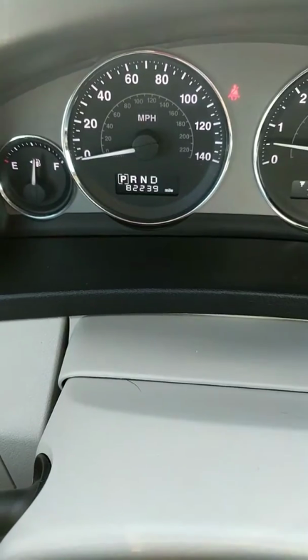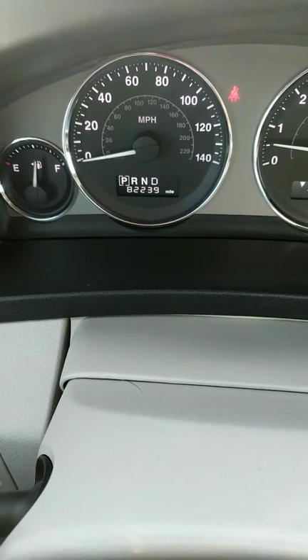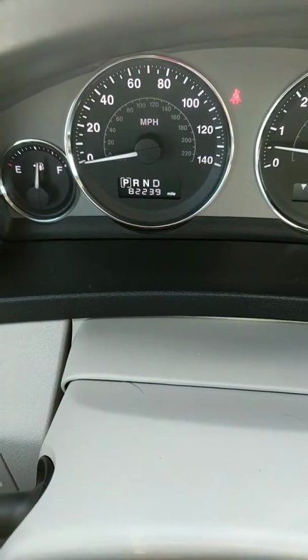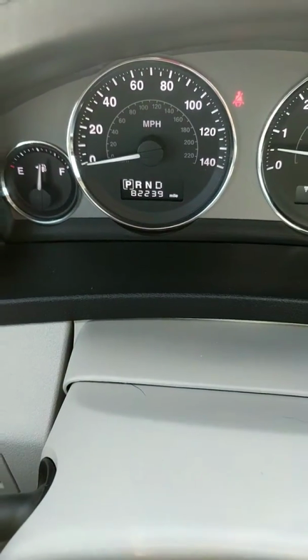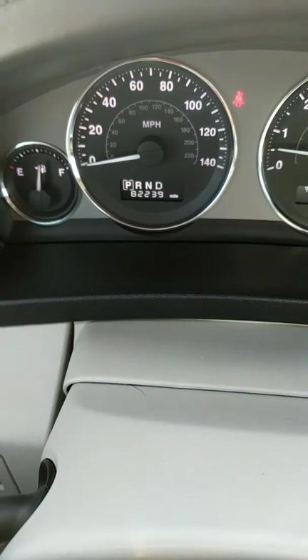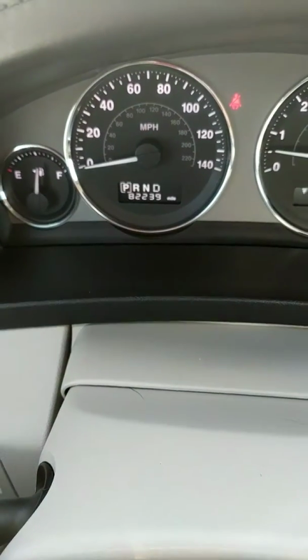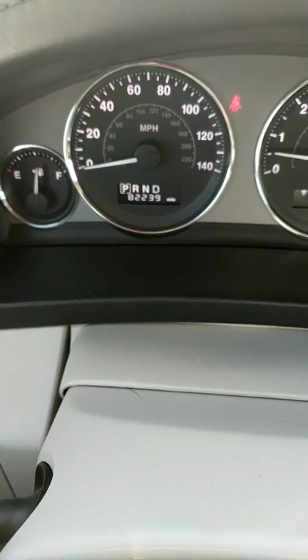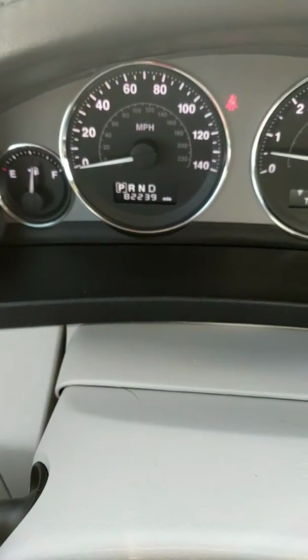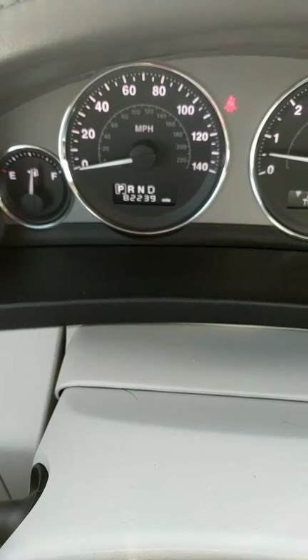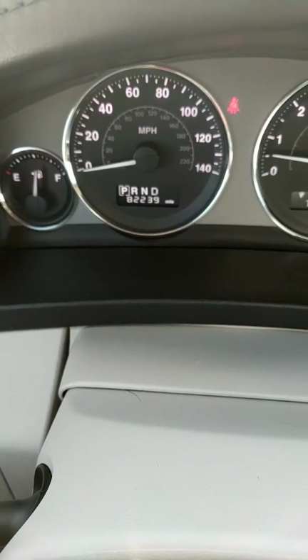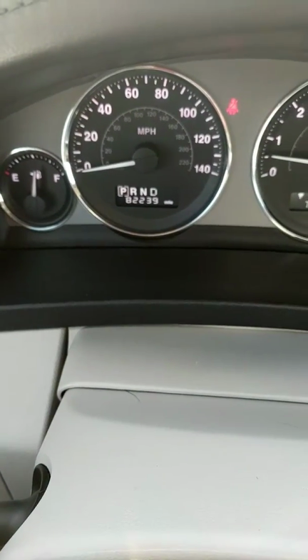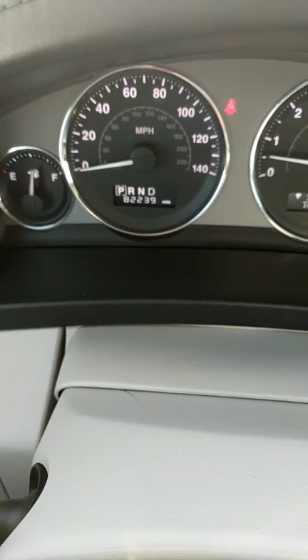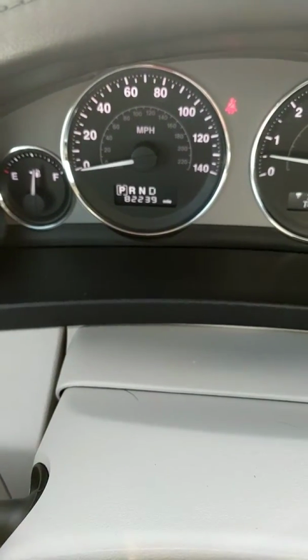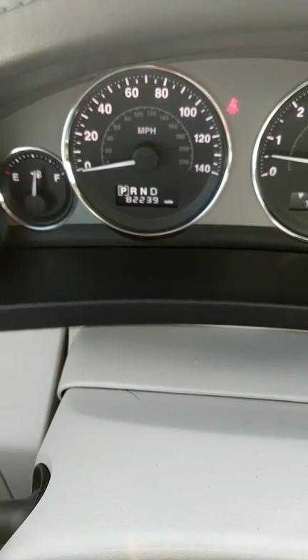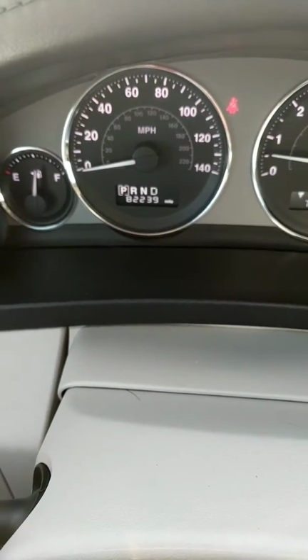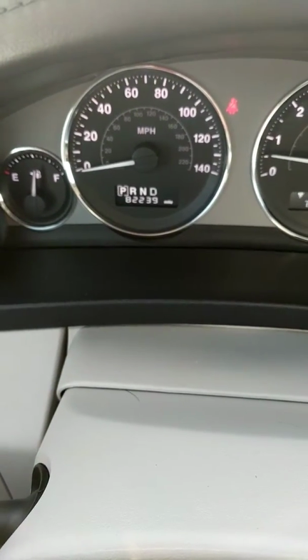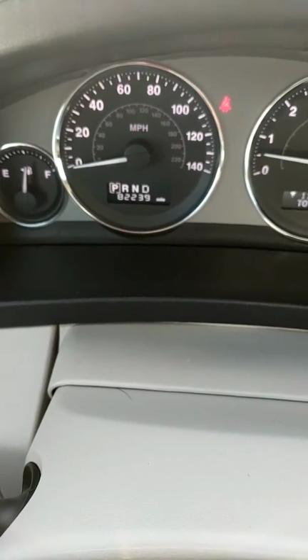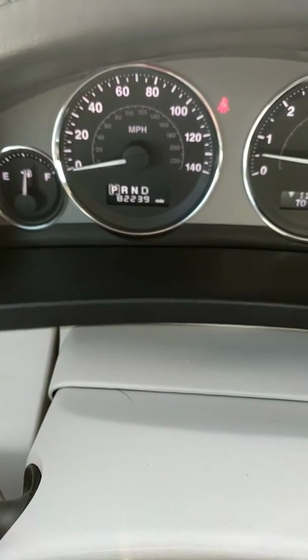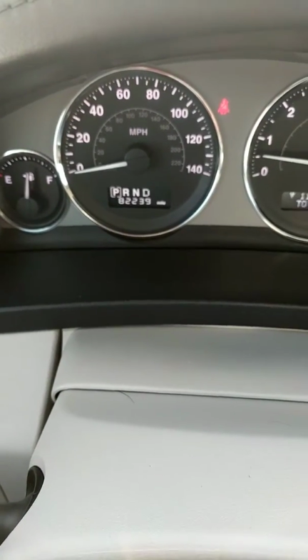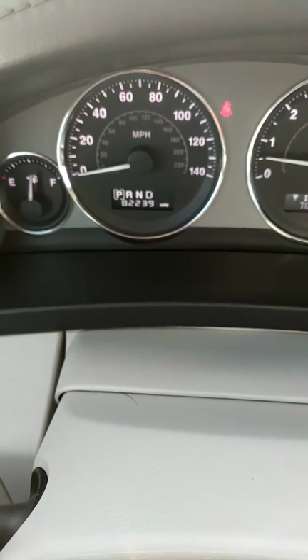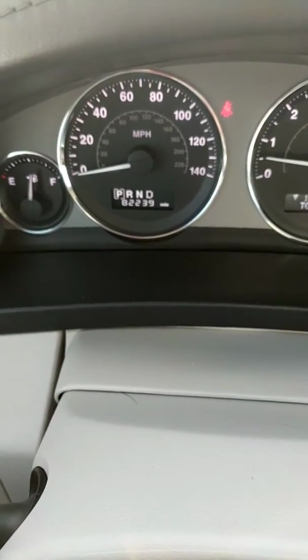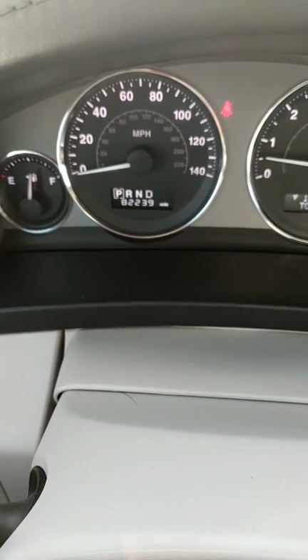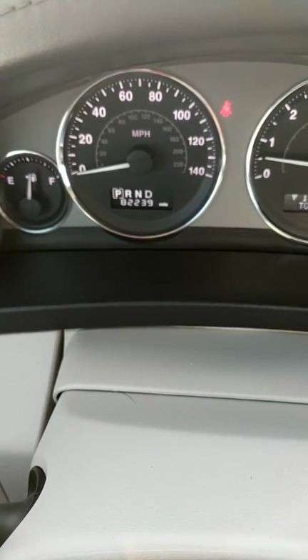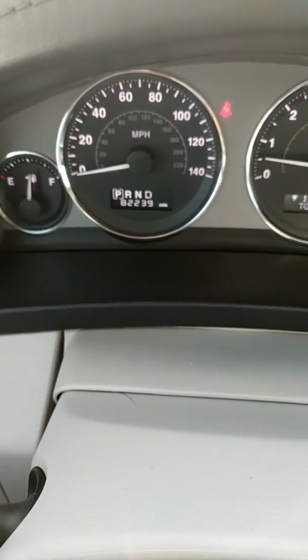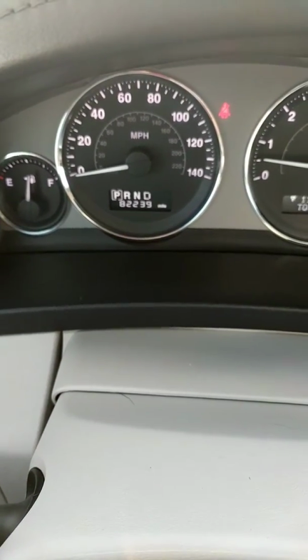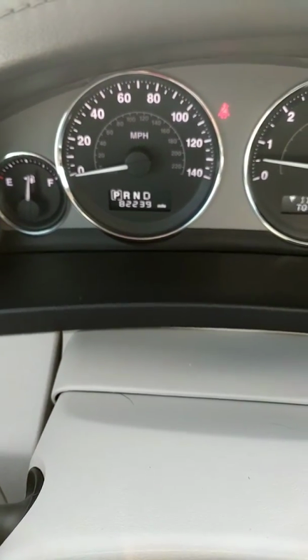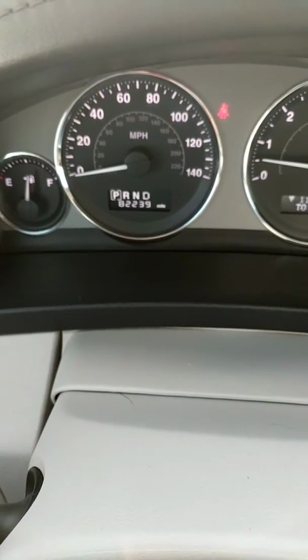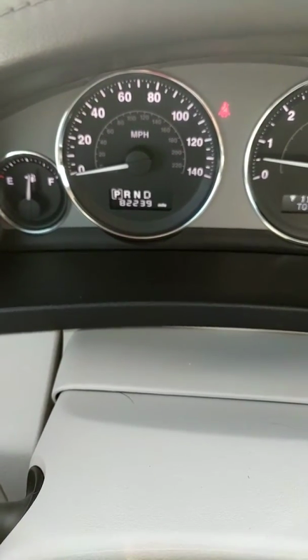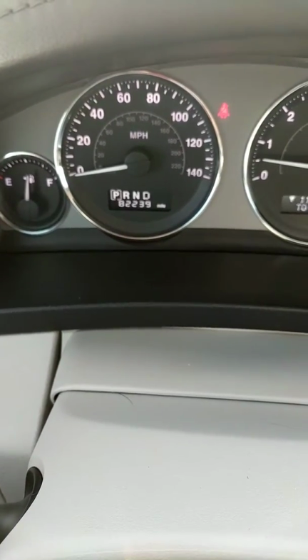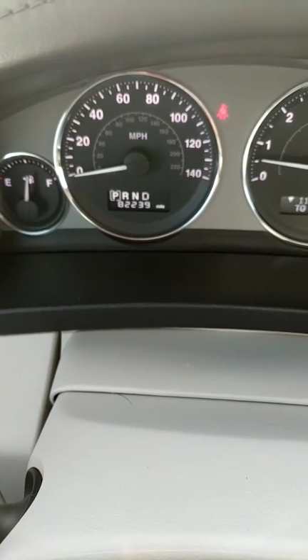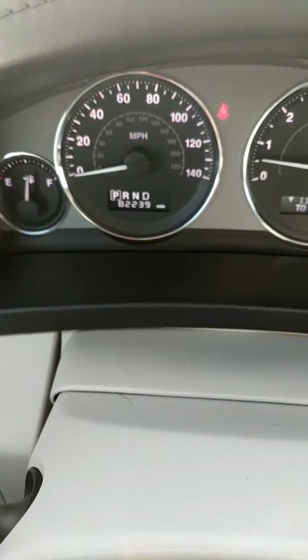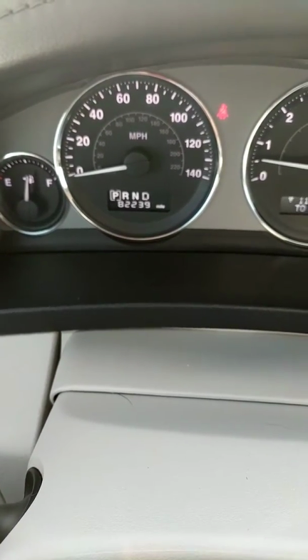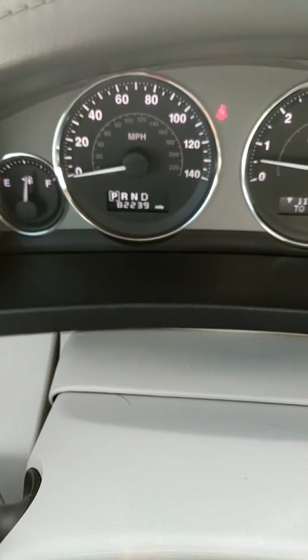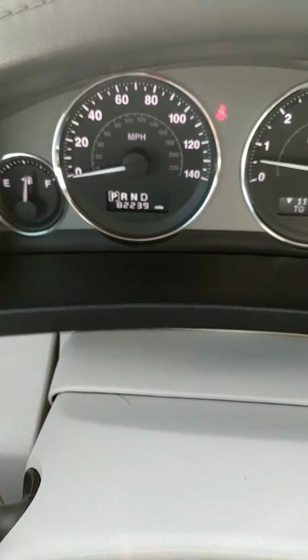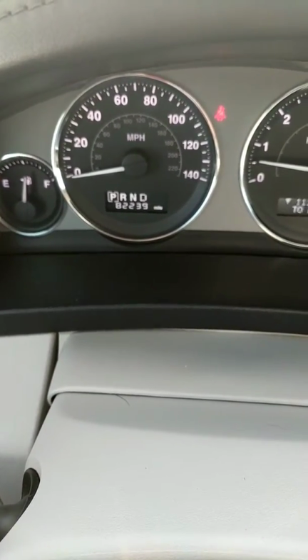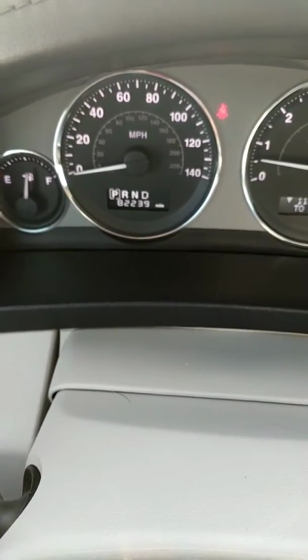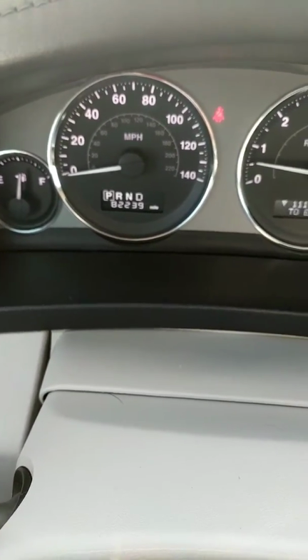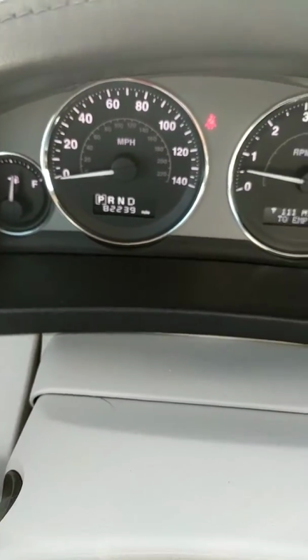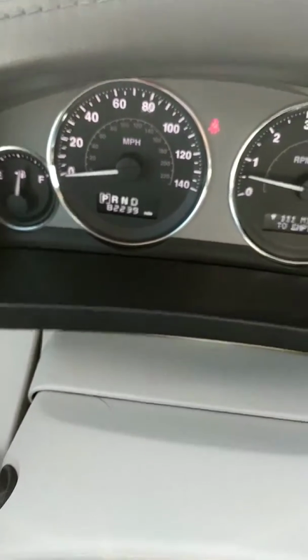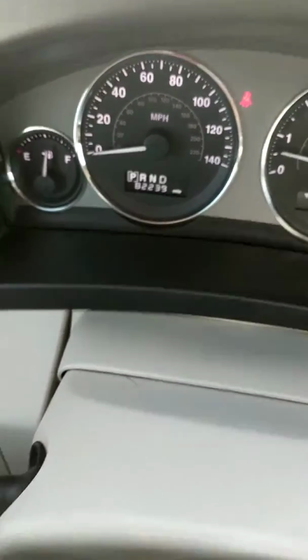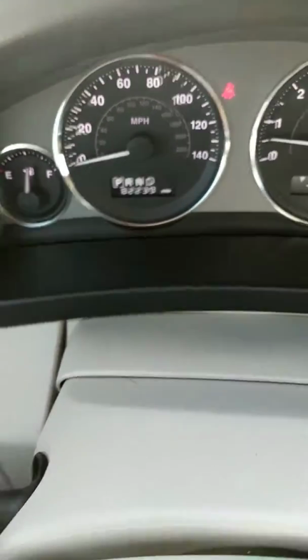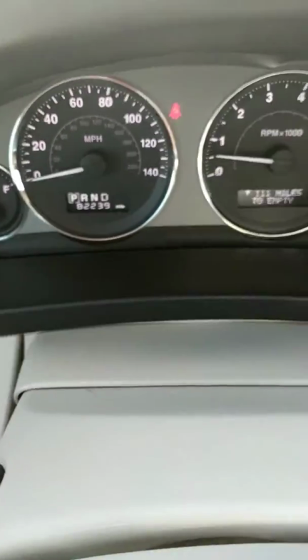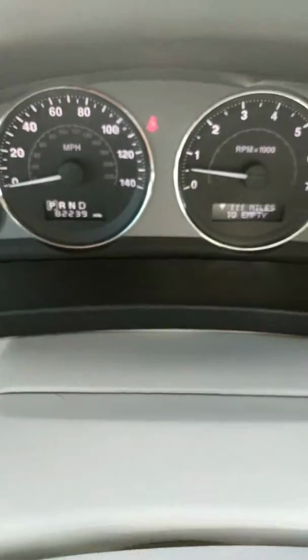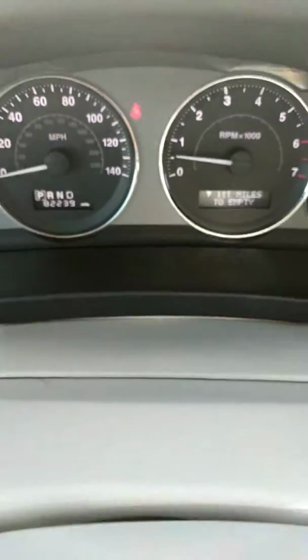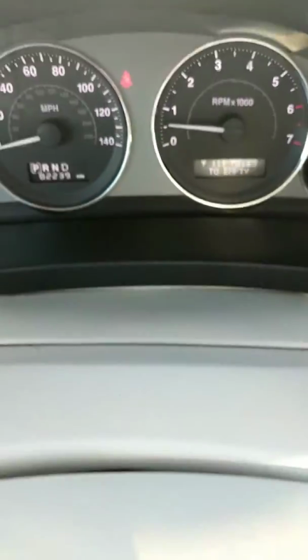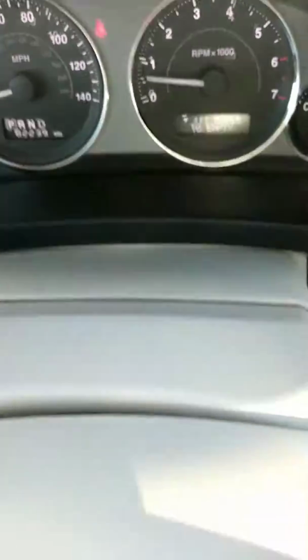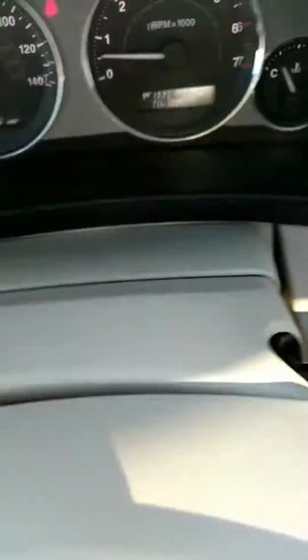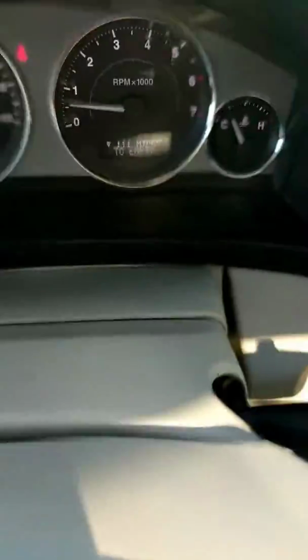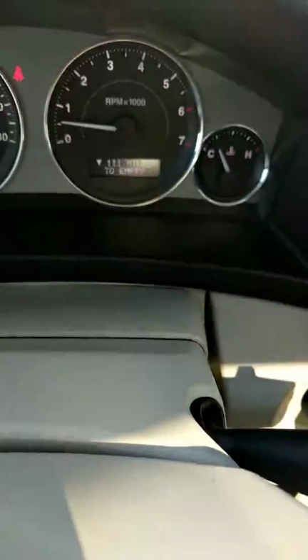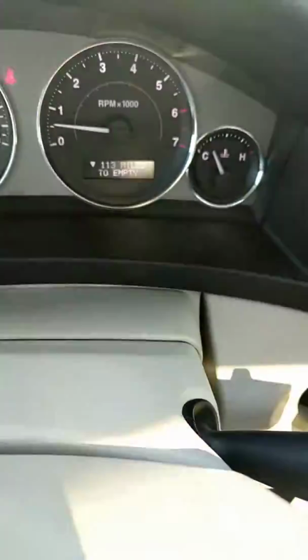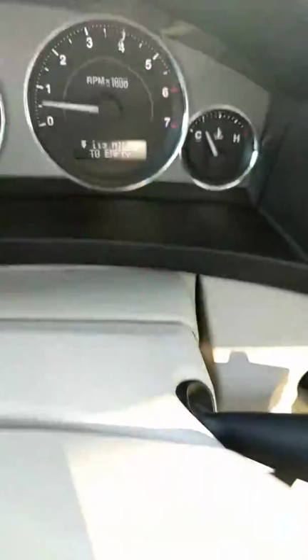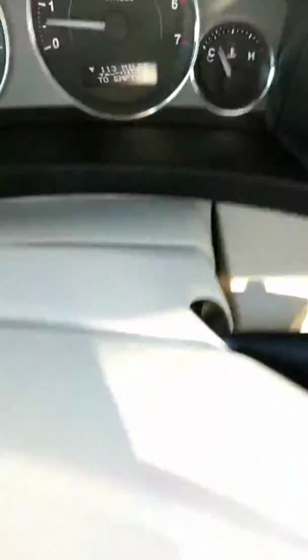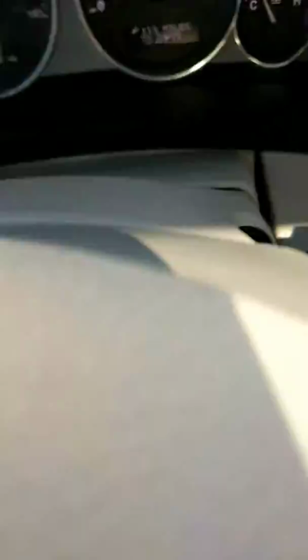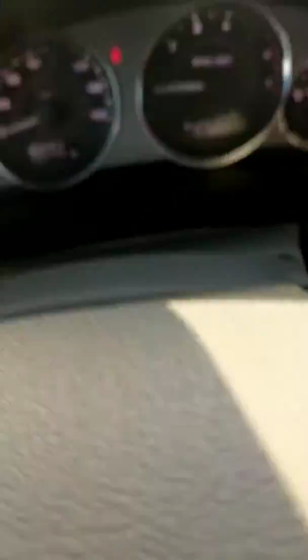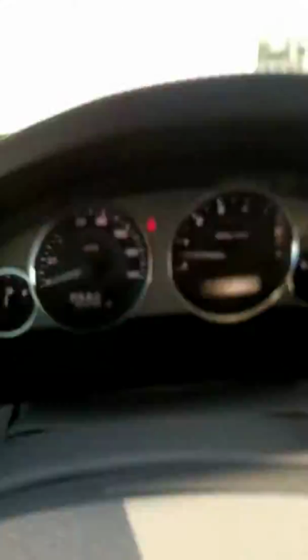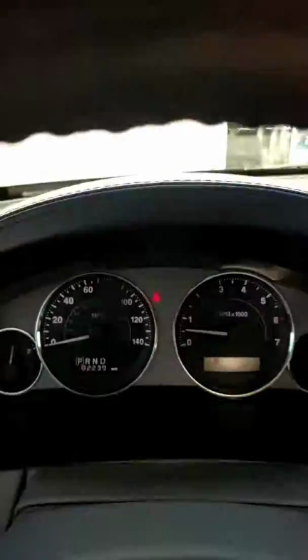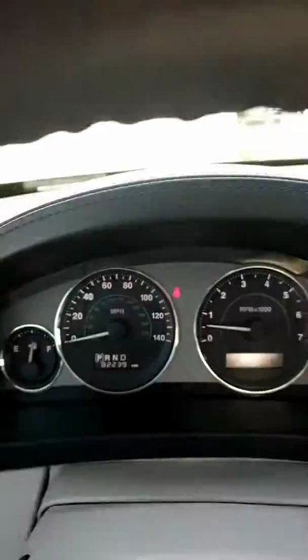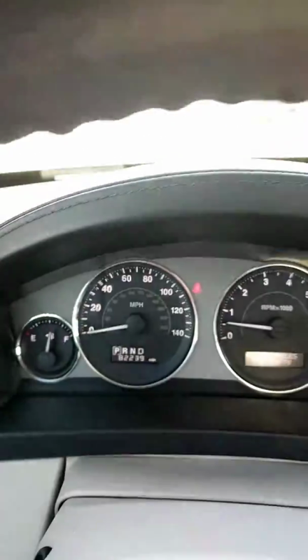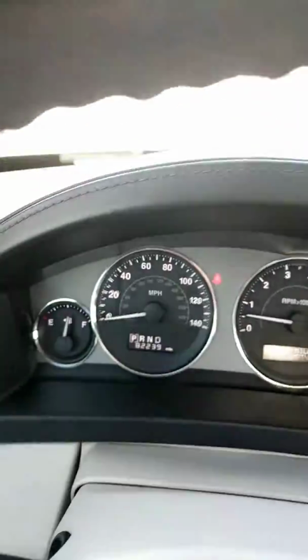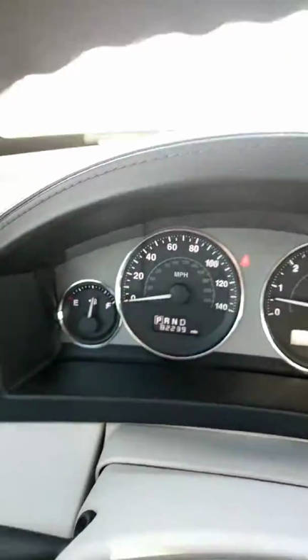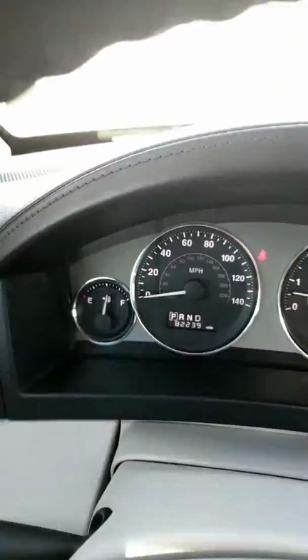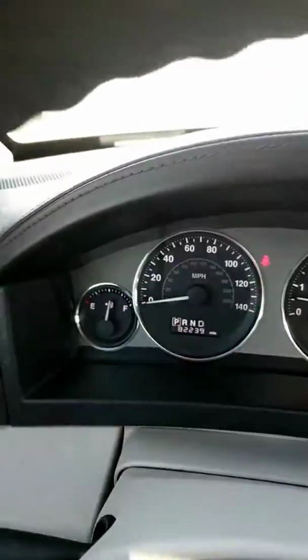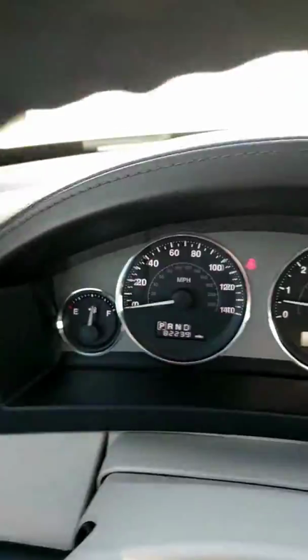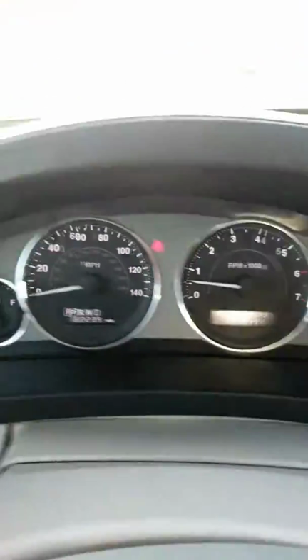It's 82,000 miles — 82,239. No lights on.